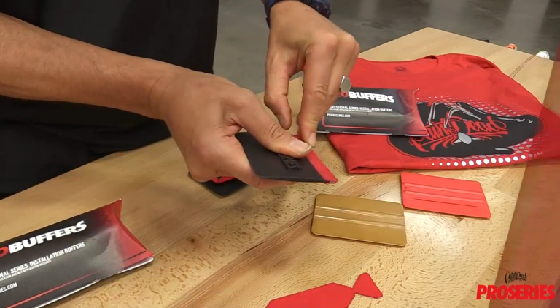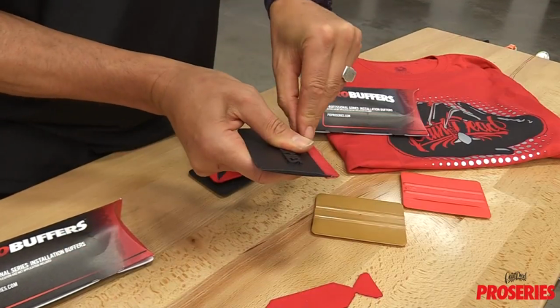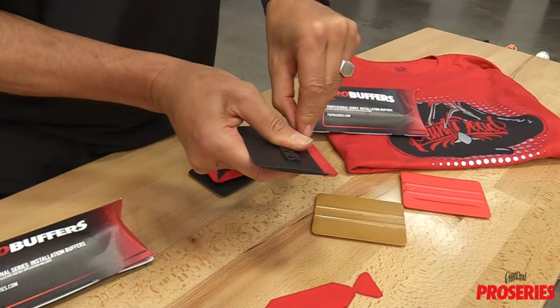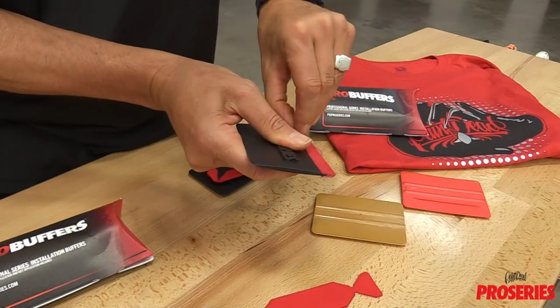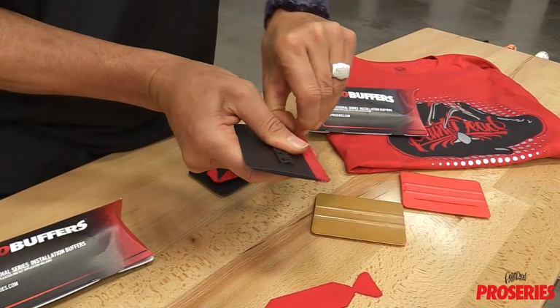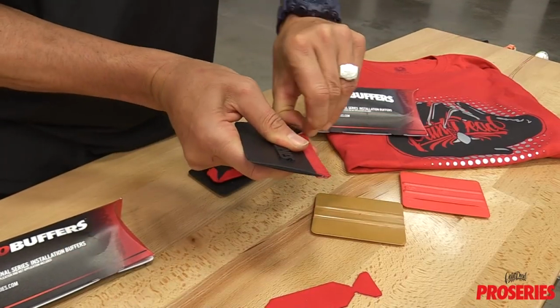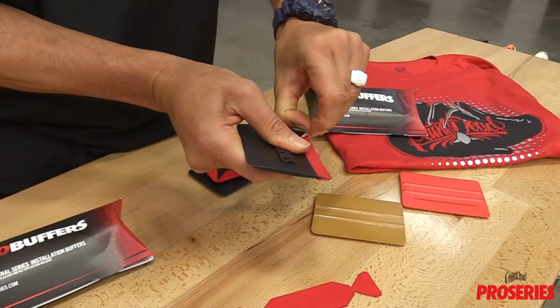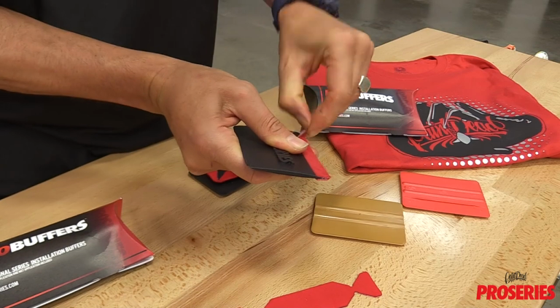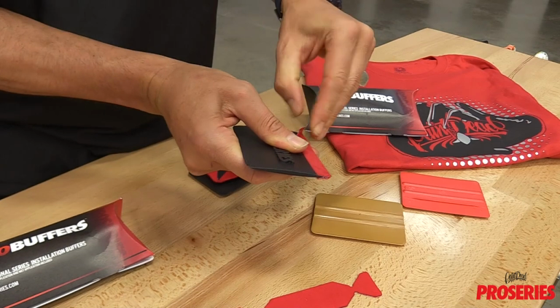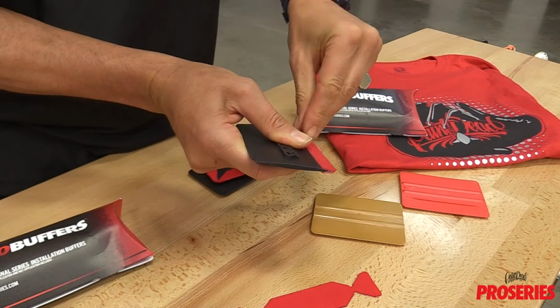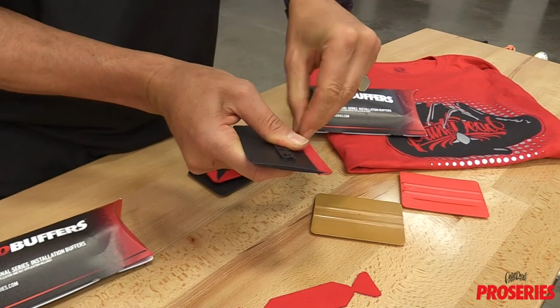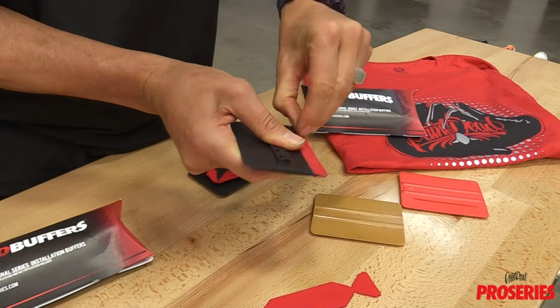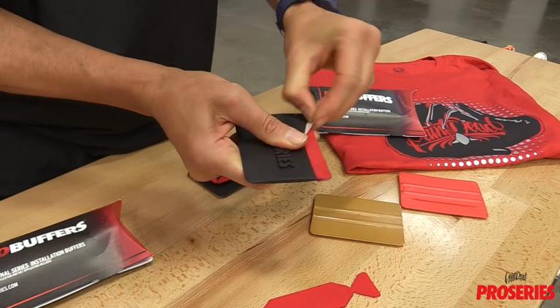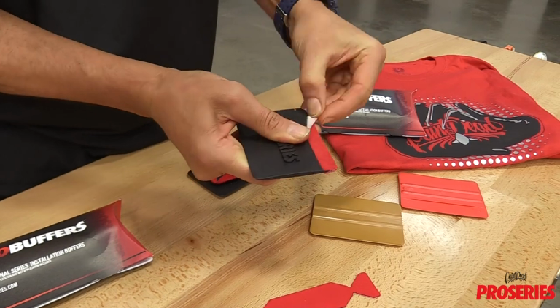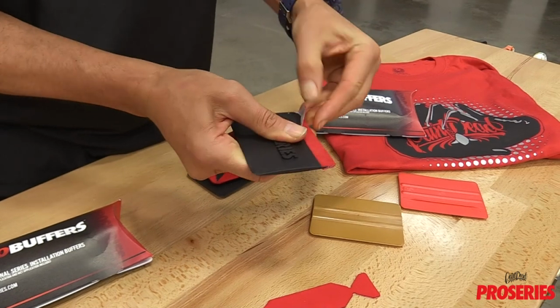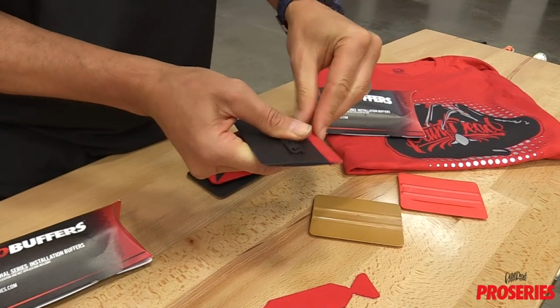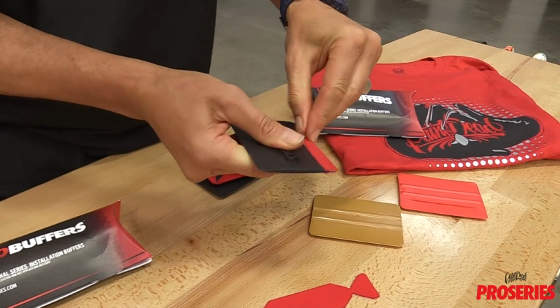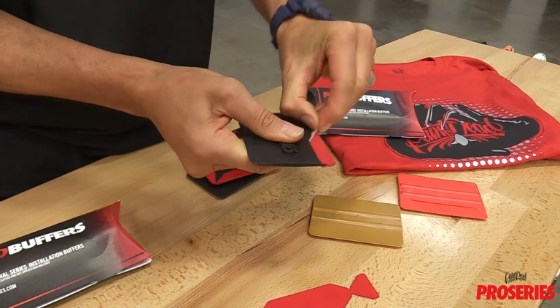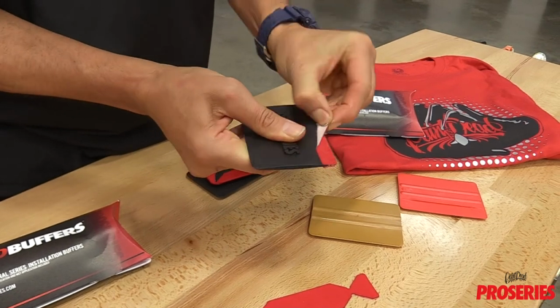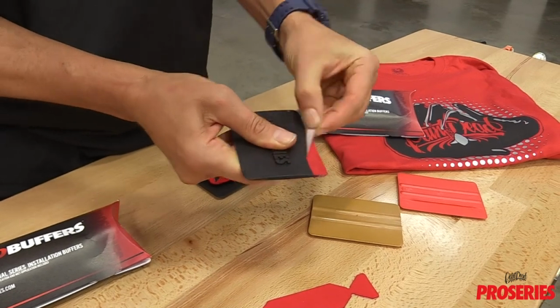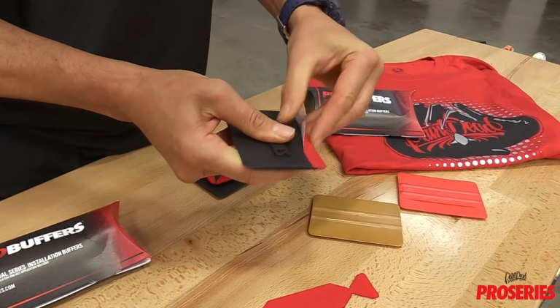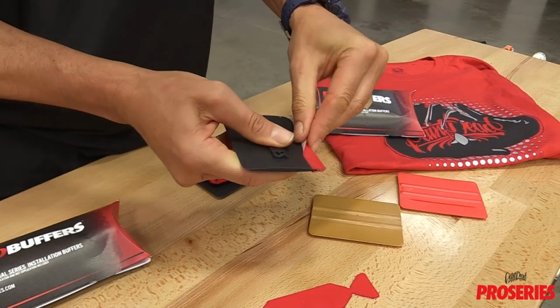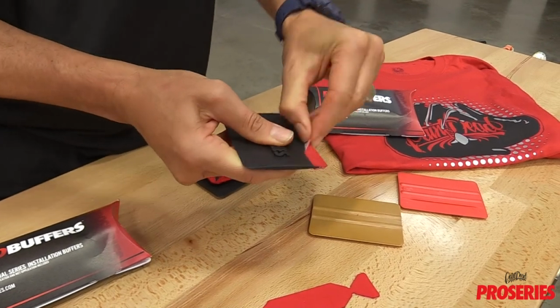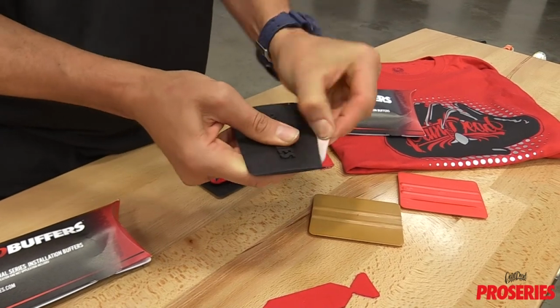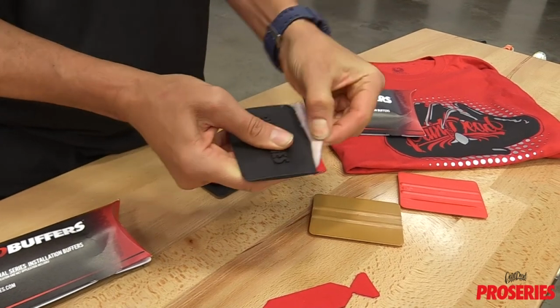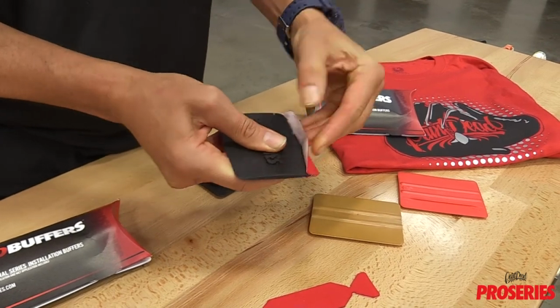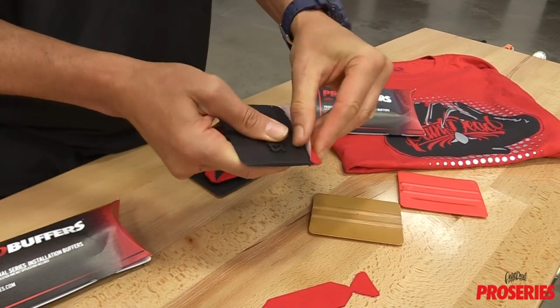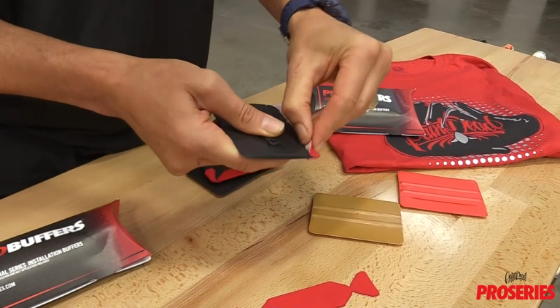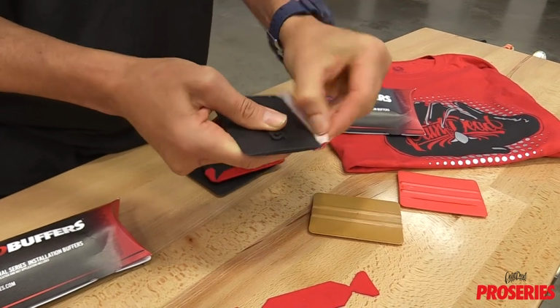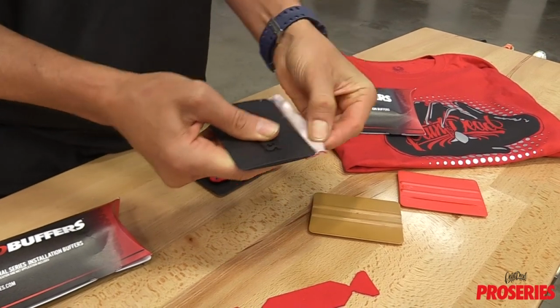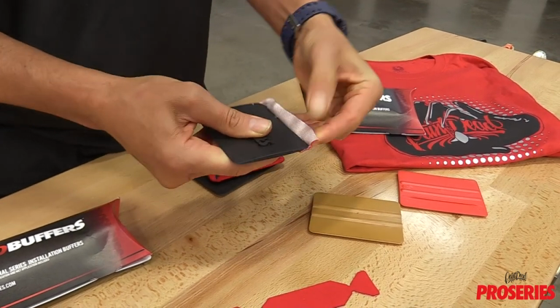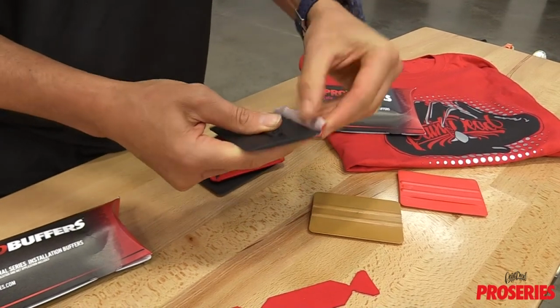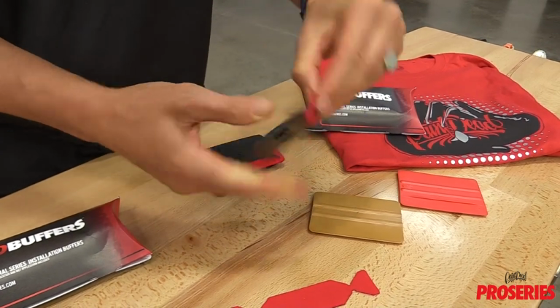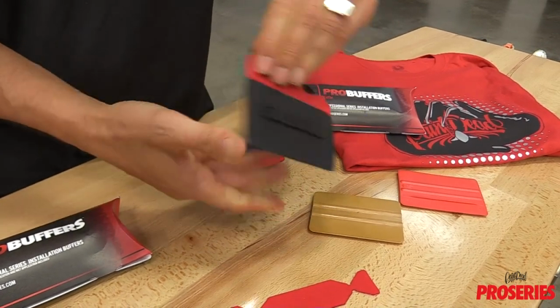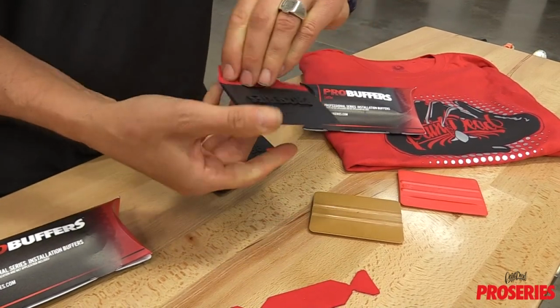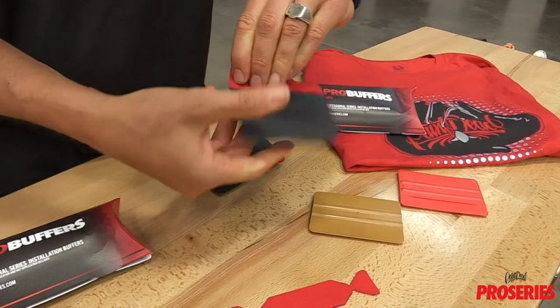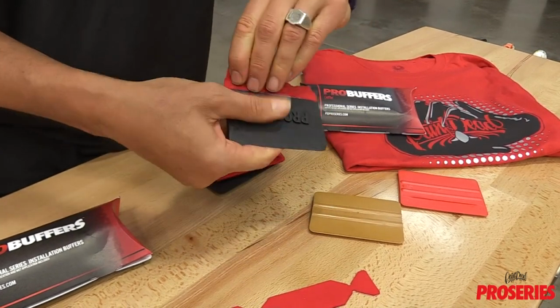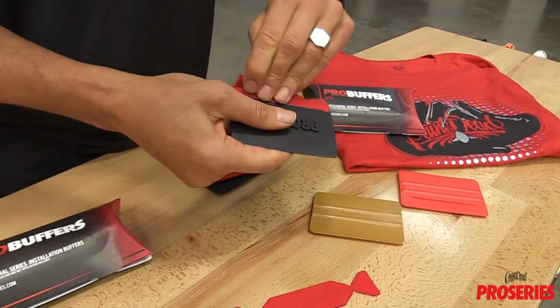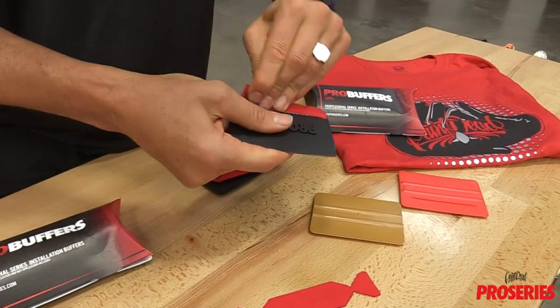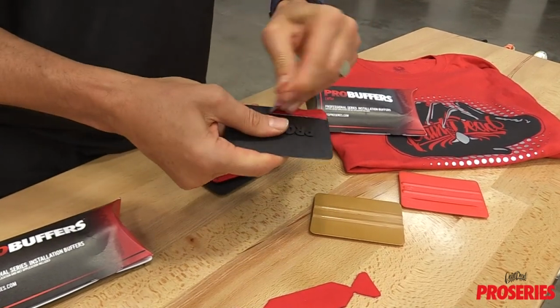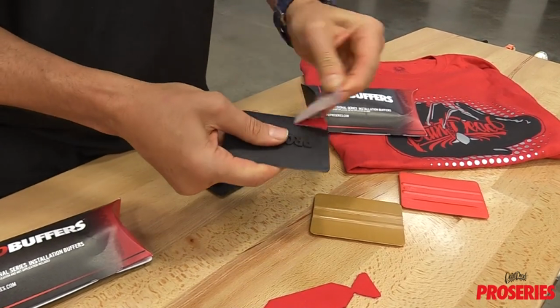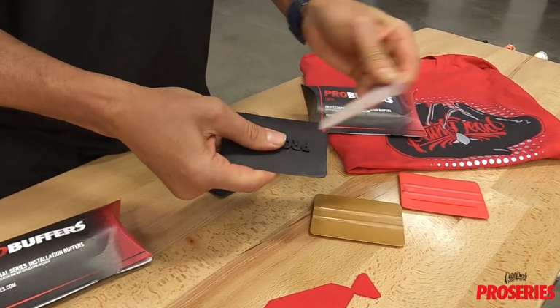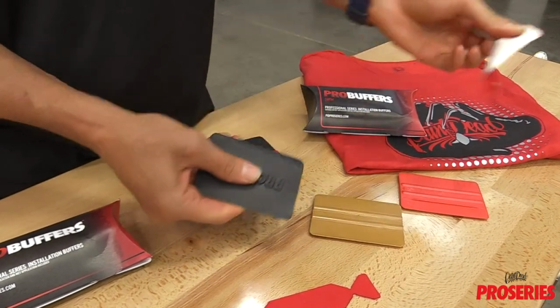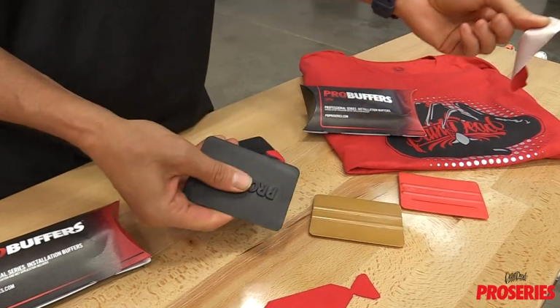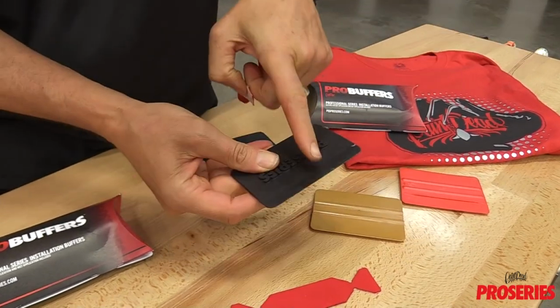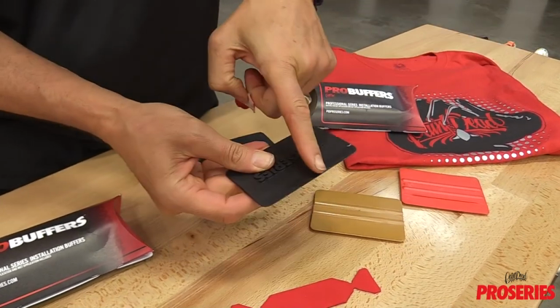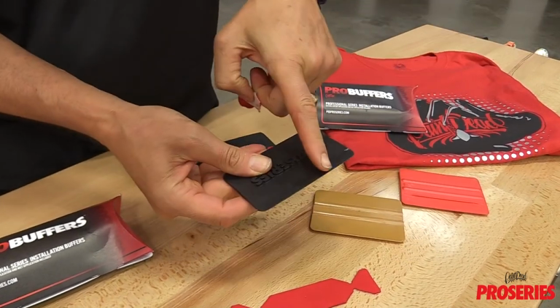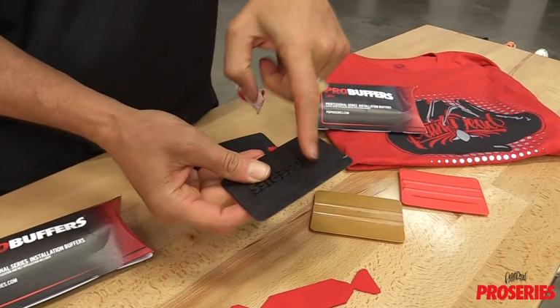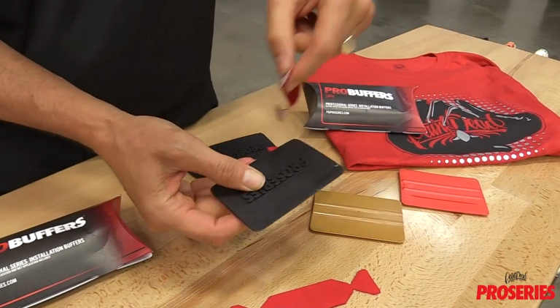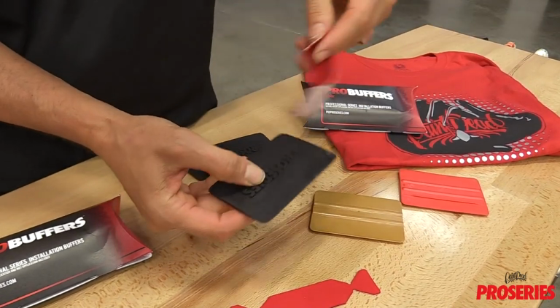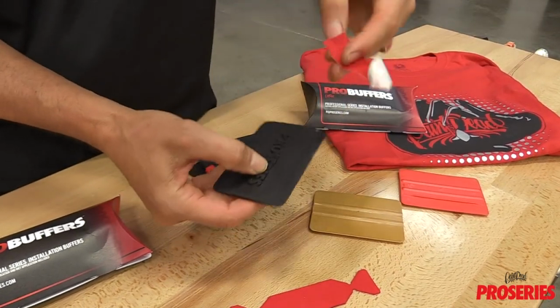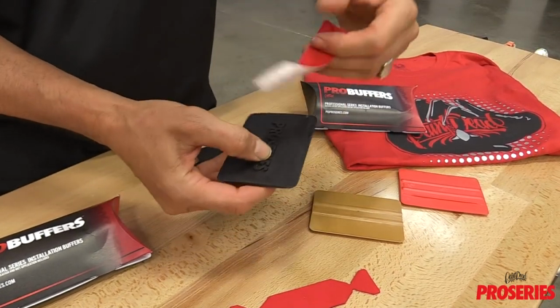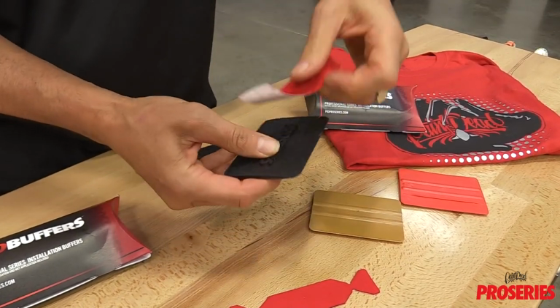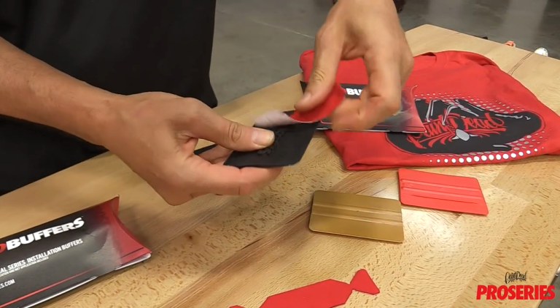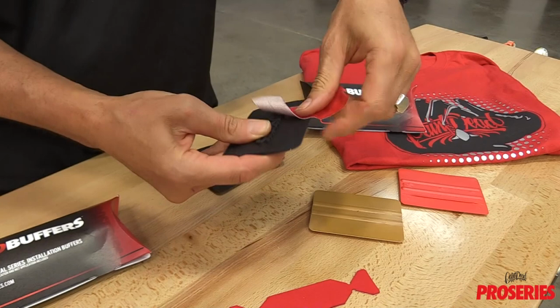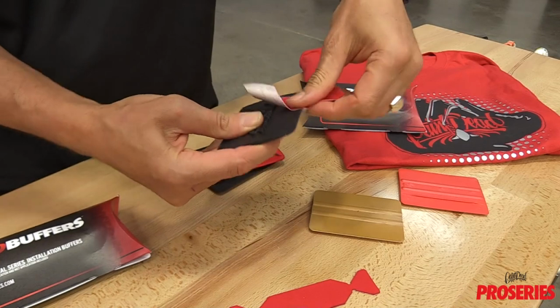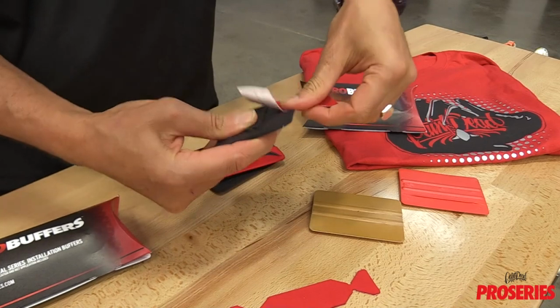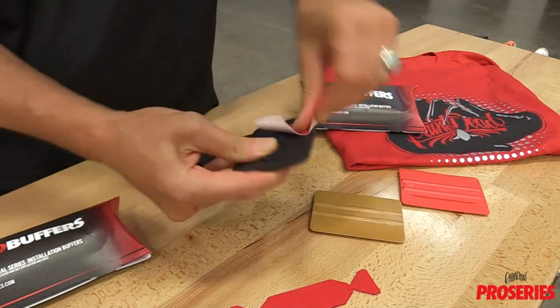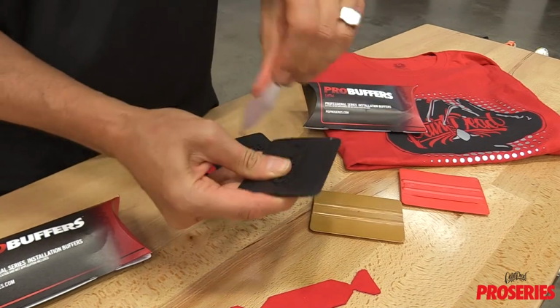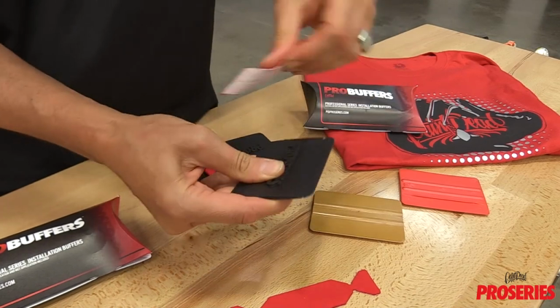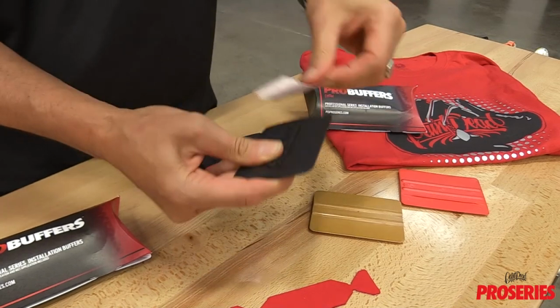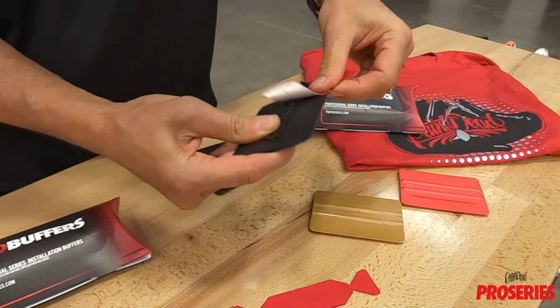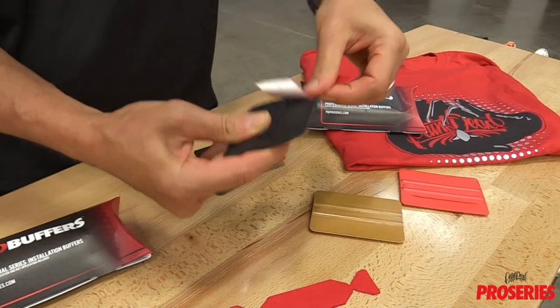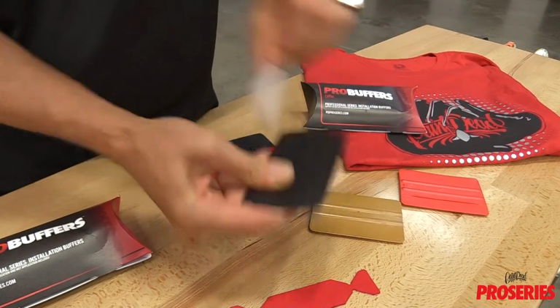Before the next wrap, the Pro Buffer can easily be pulled off the squeegee and, if there is any adhesive residue left, the old buffer can be used to pull it off.